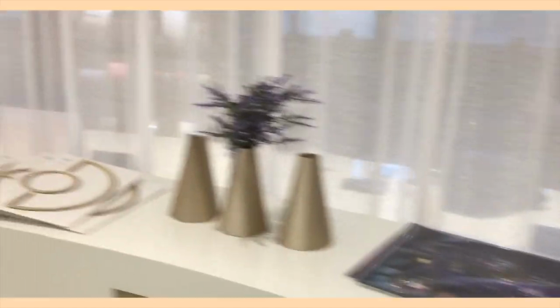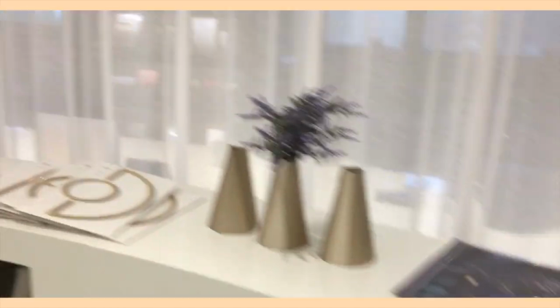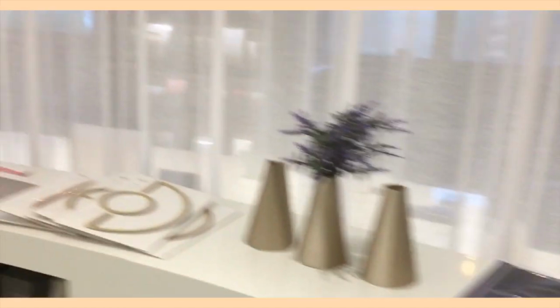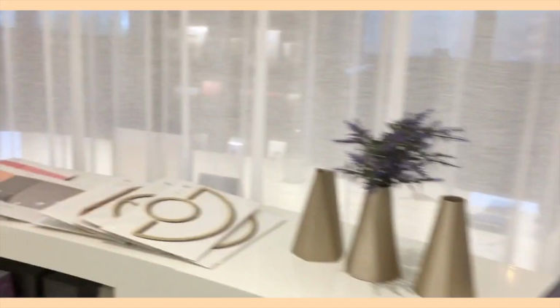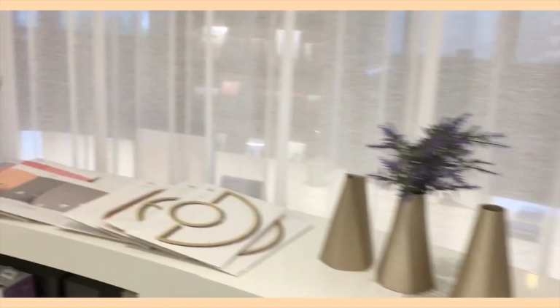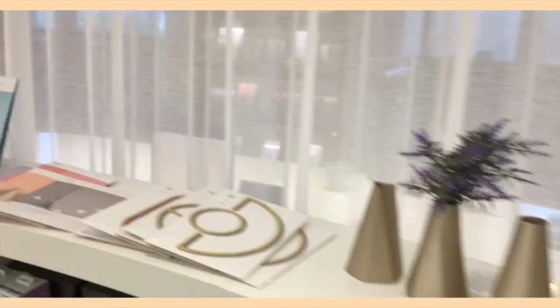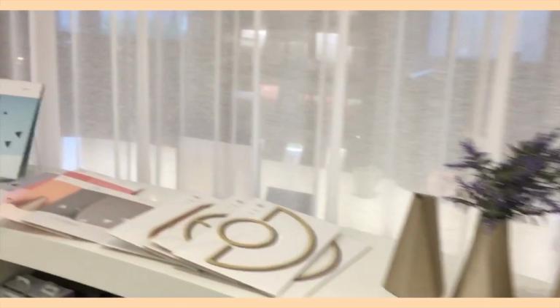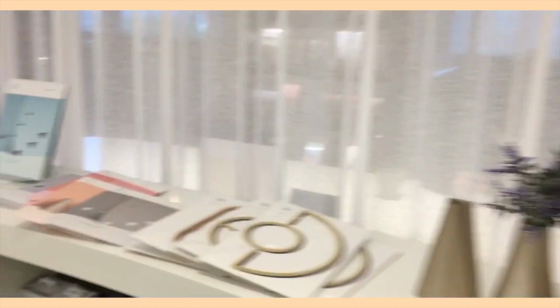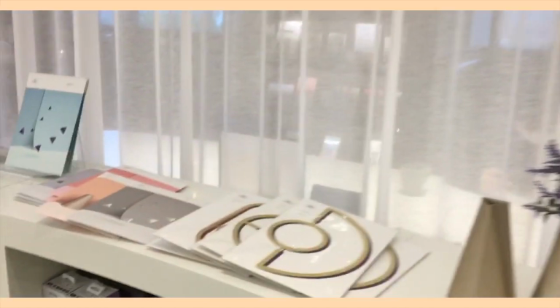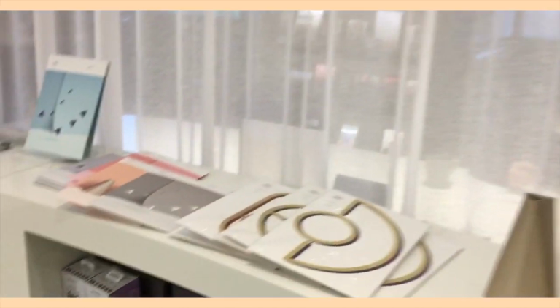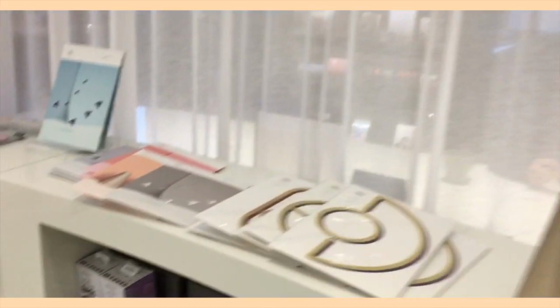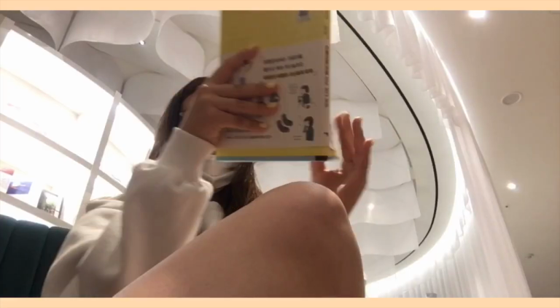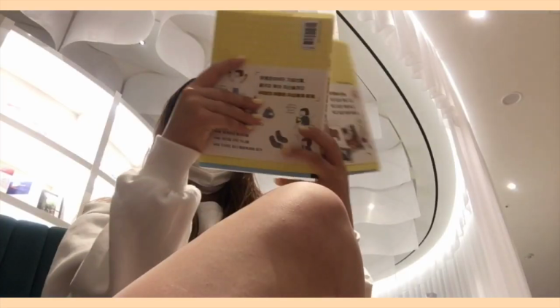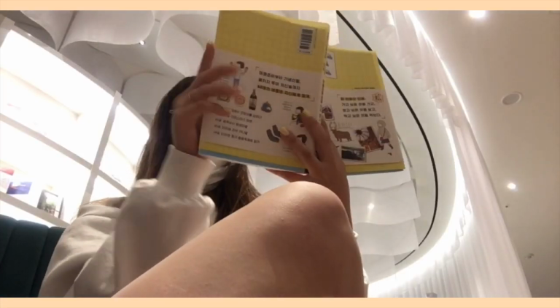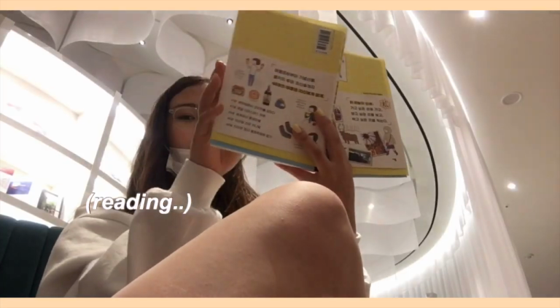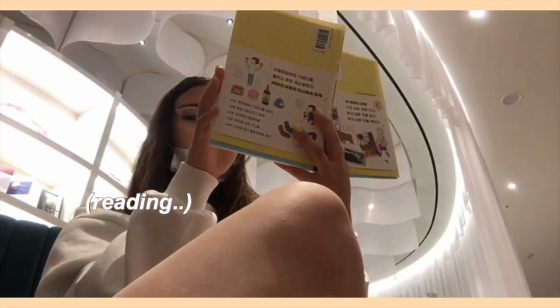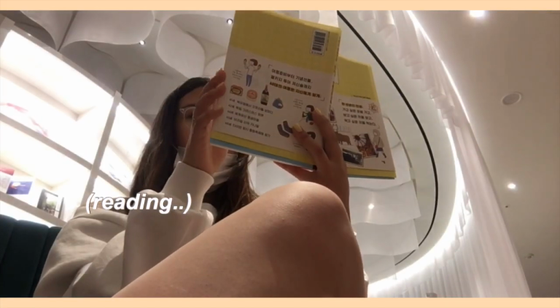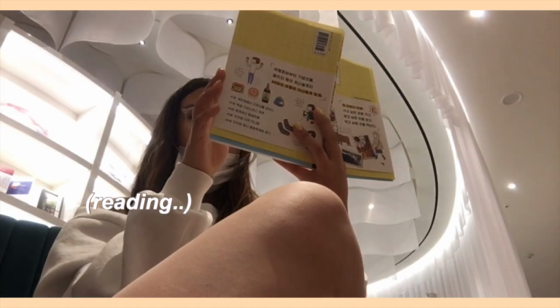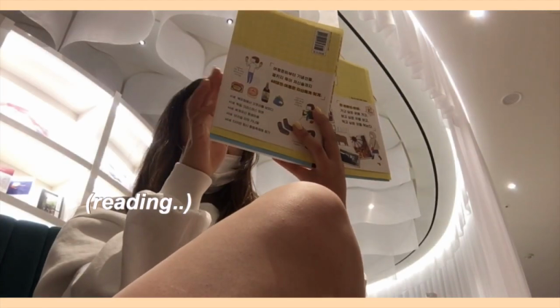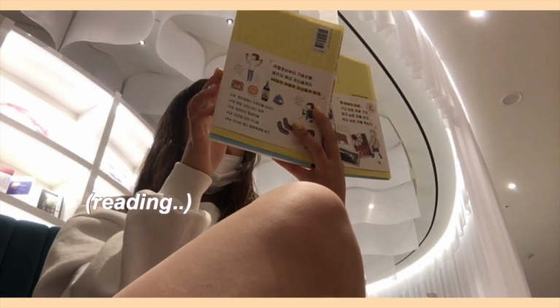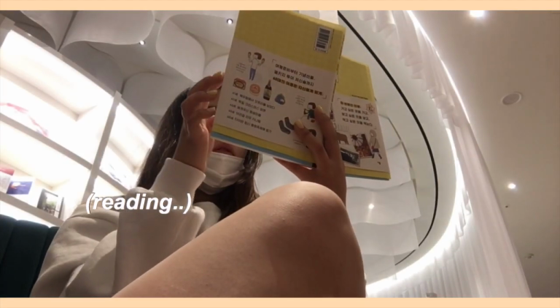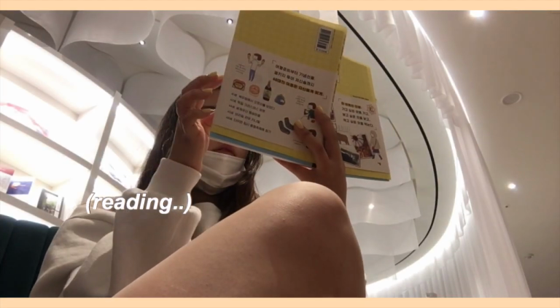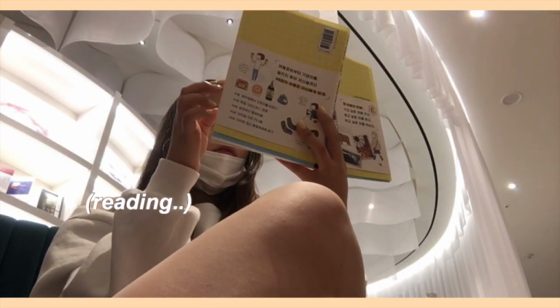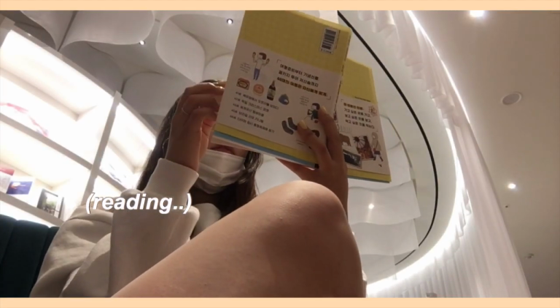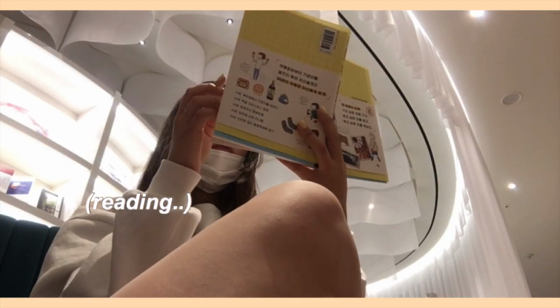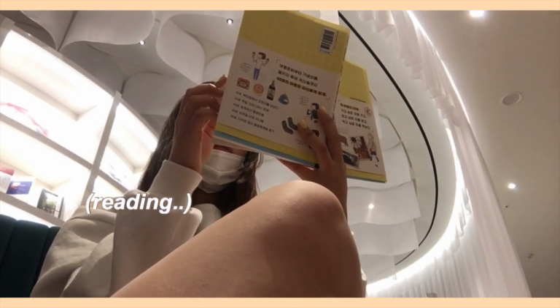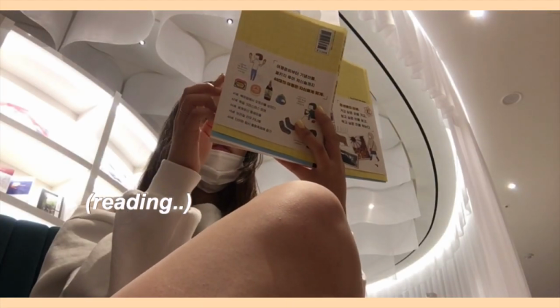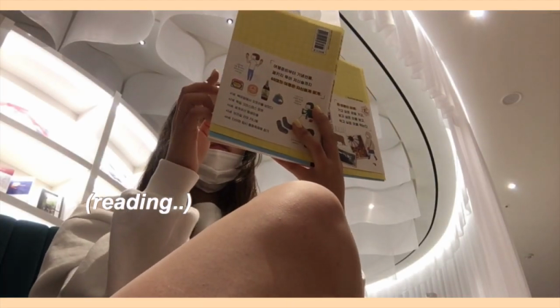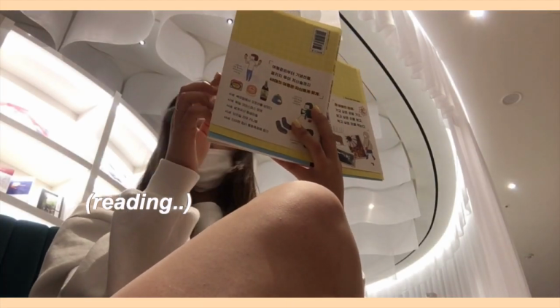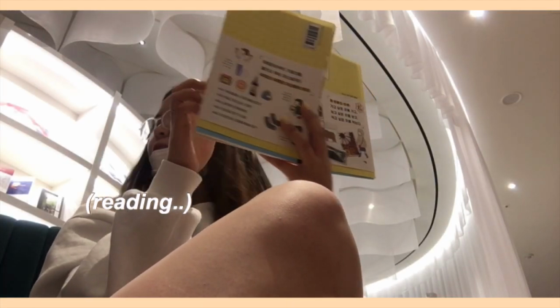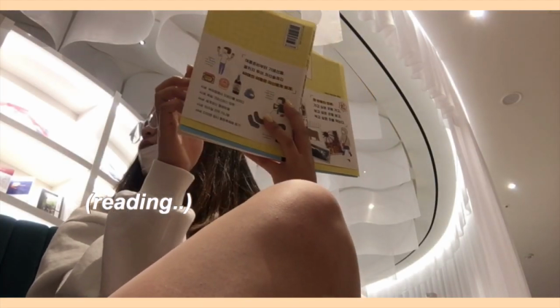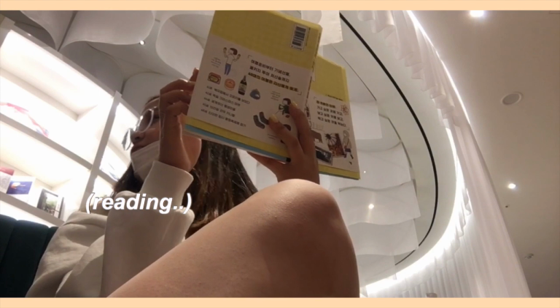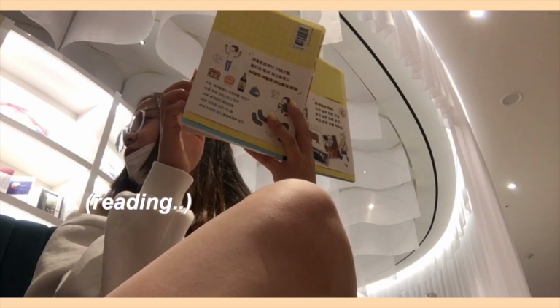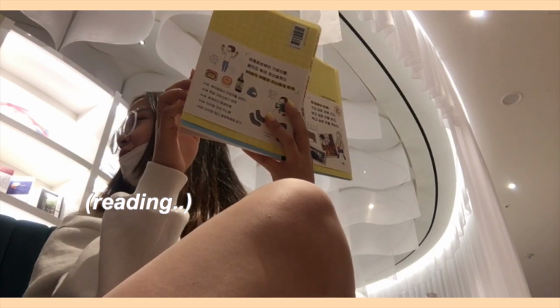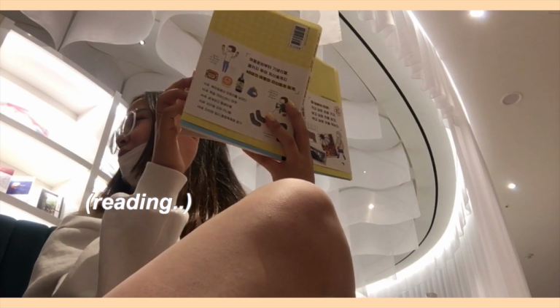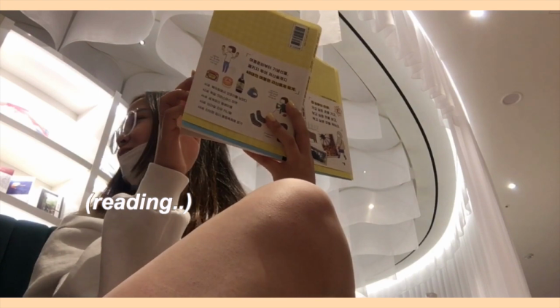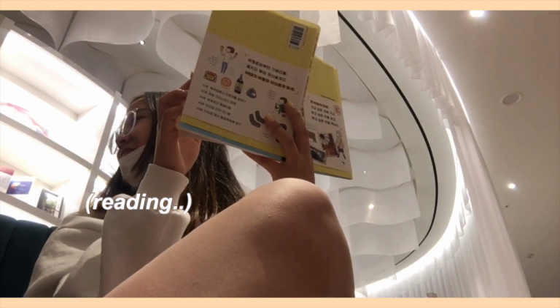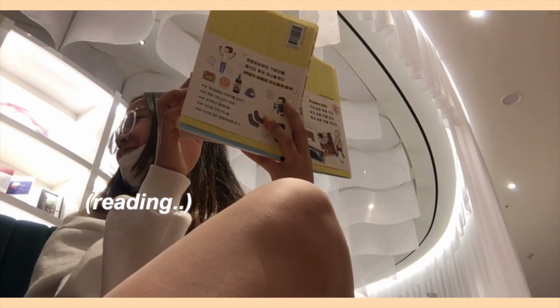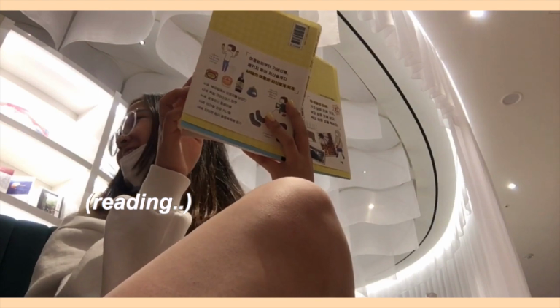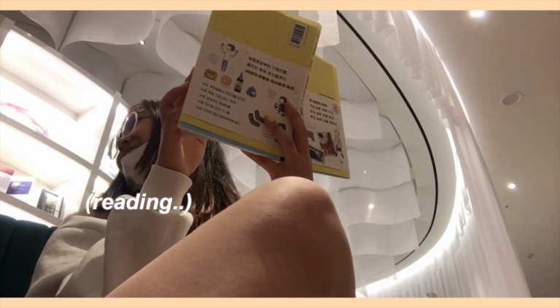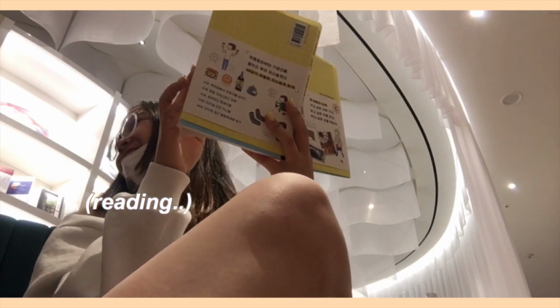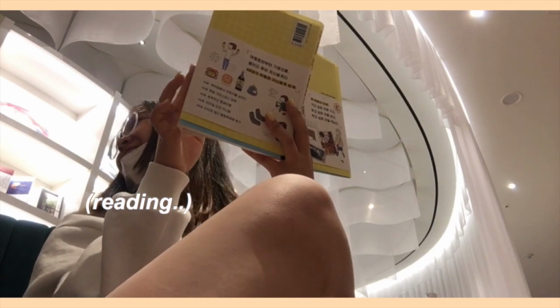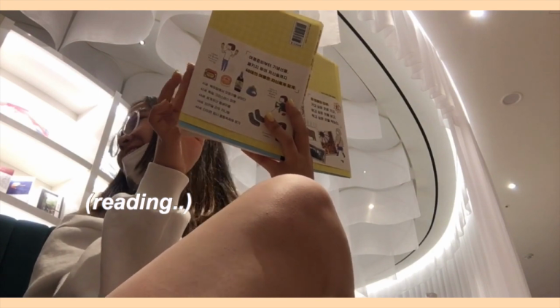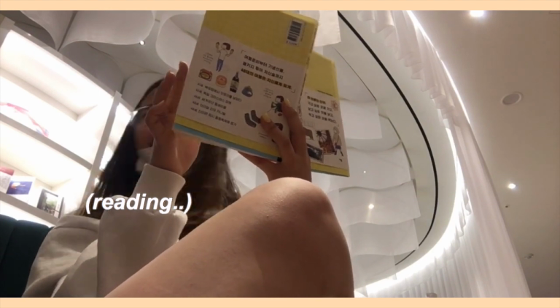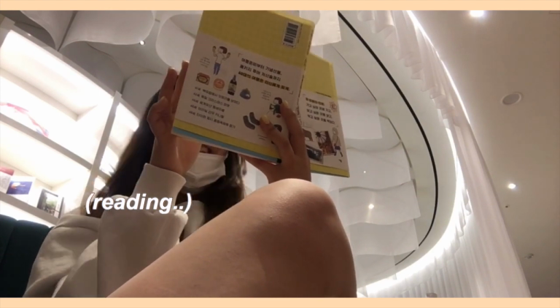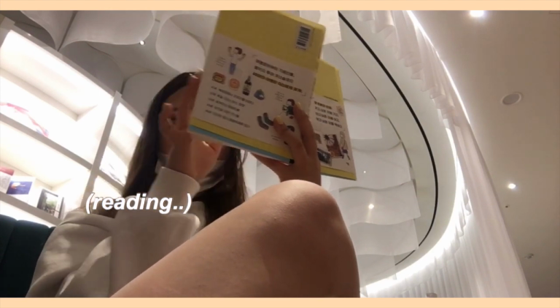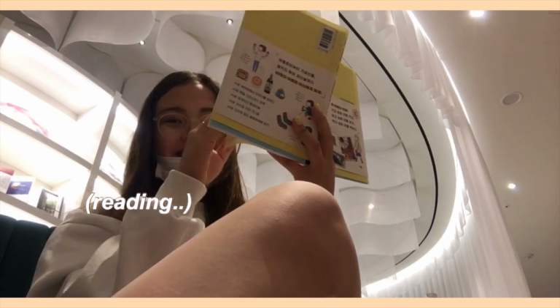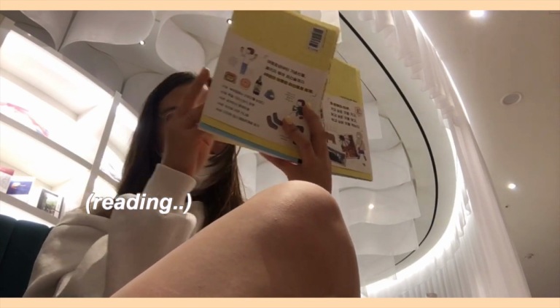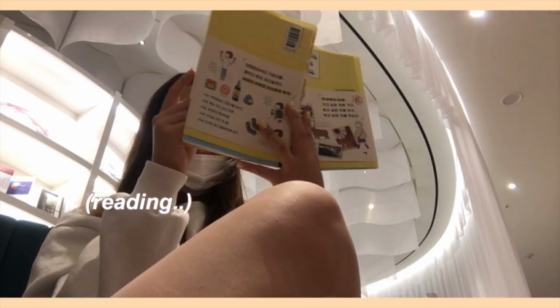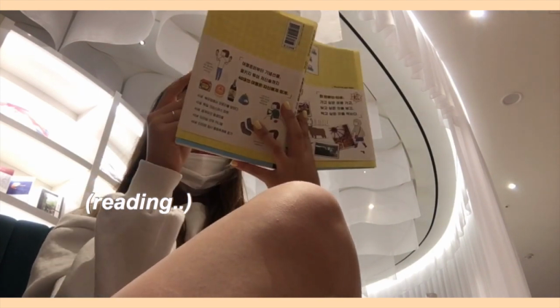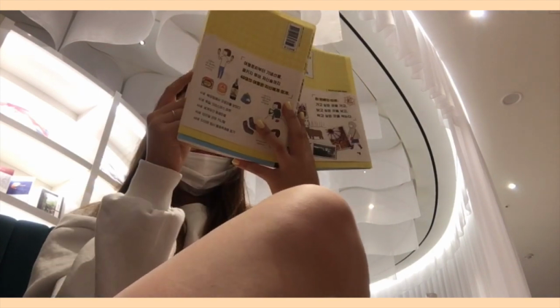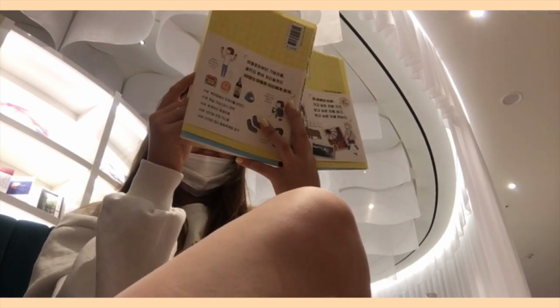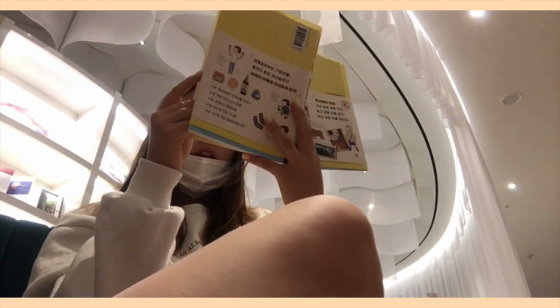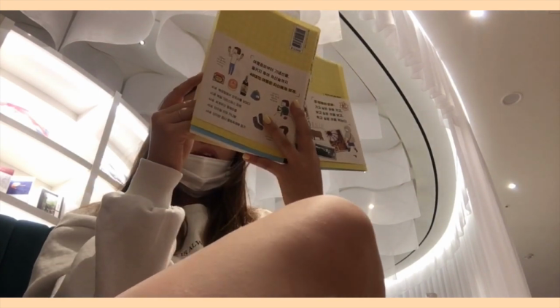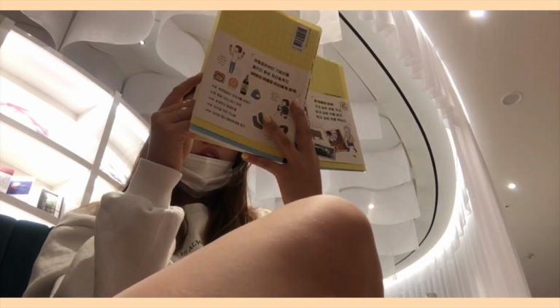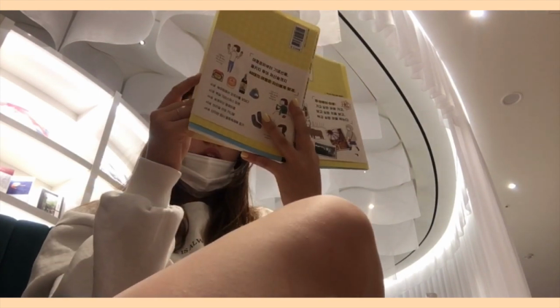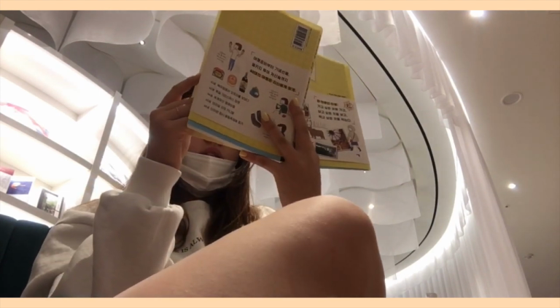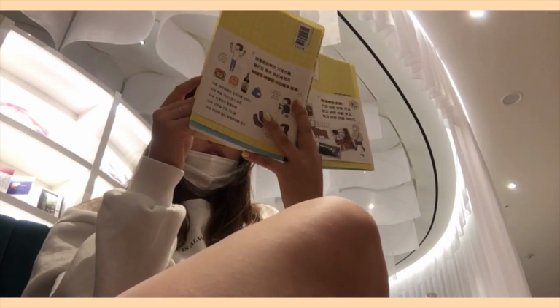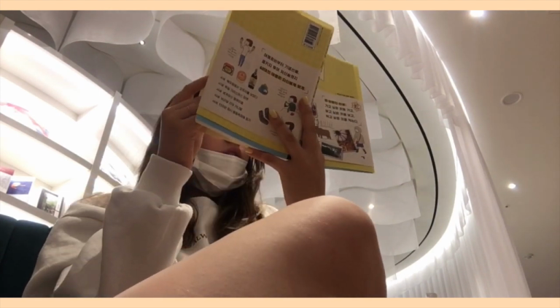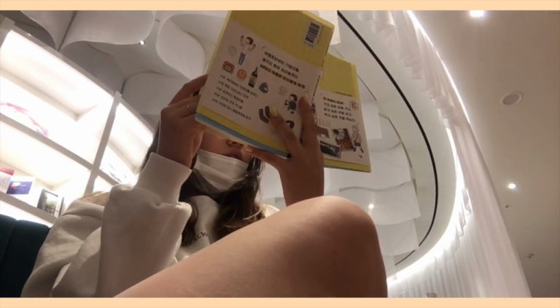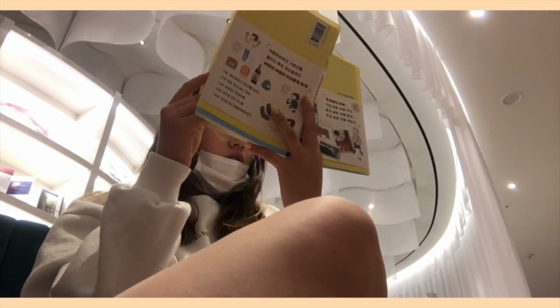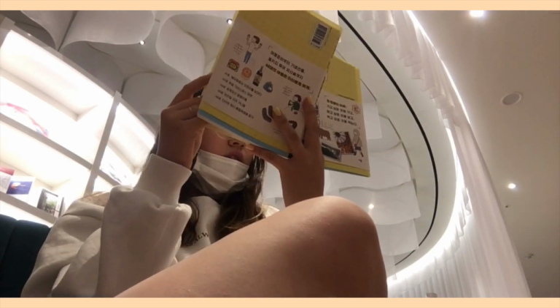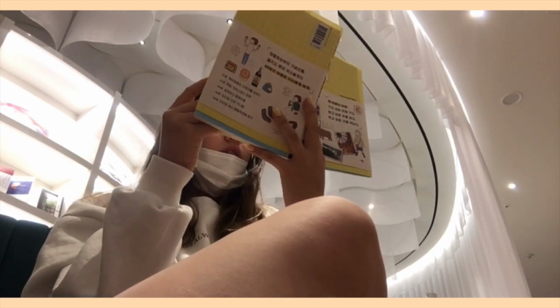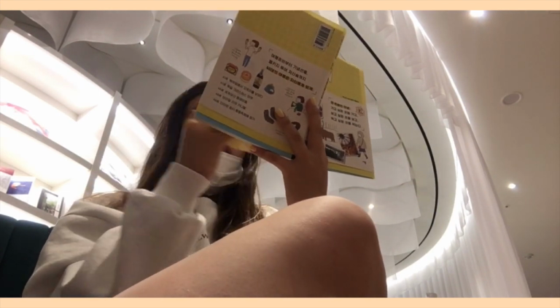I picked up a book from one of the shelves and started to read it. I think we read there for maybe about 30 minutes.